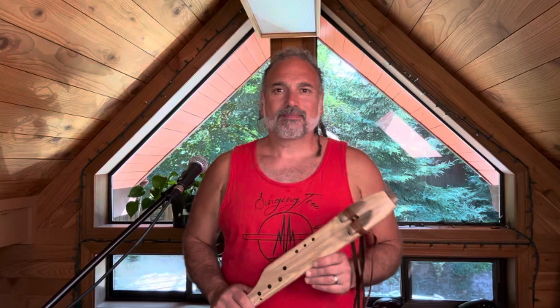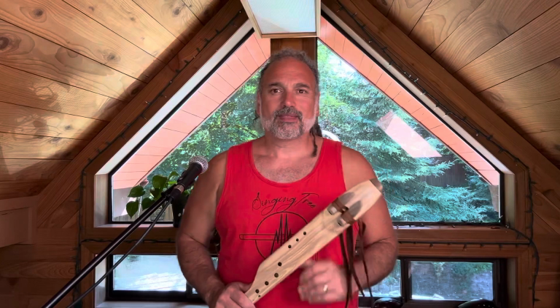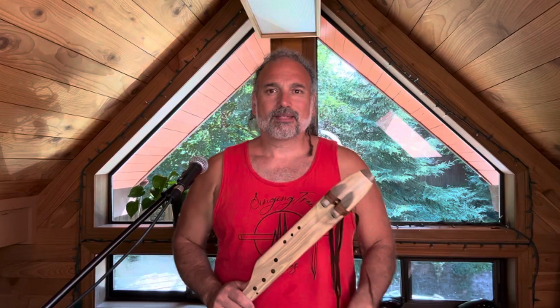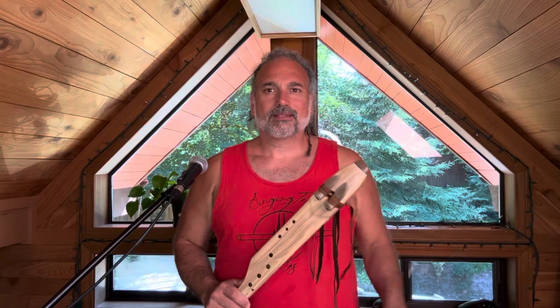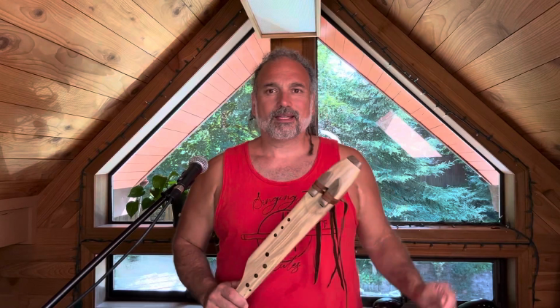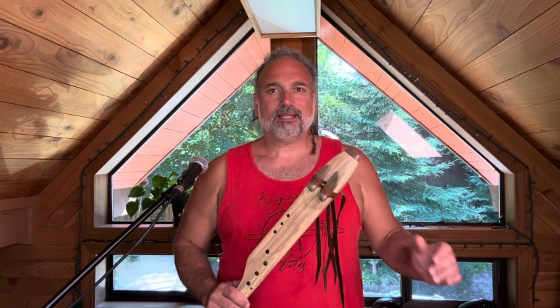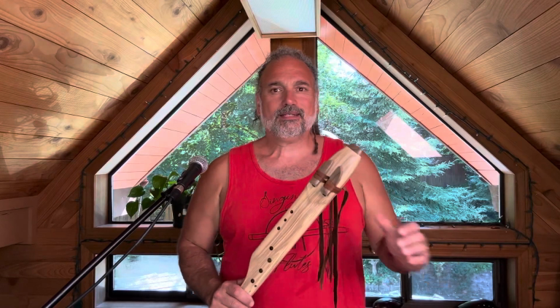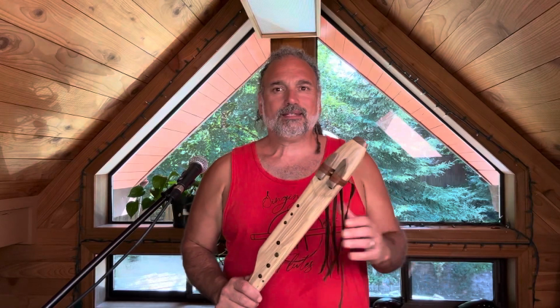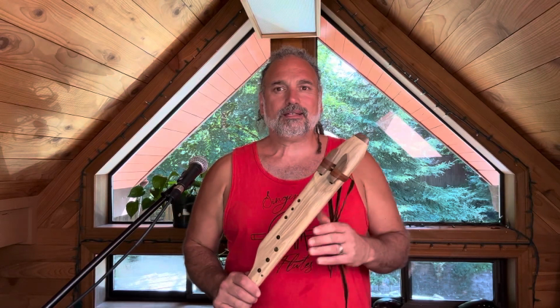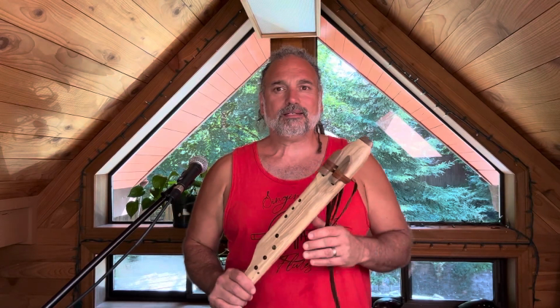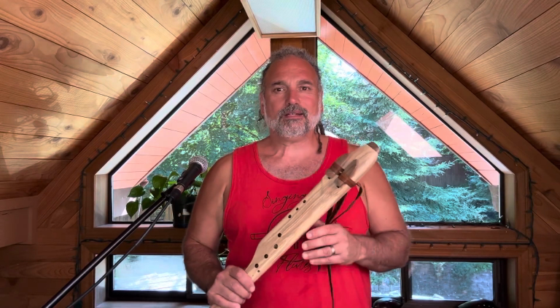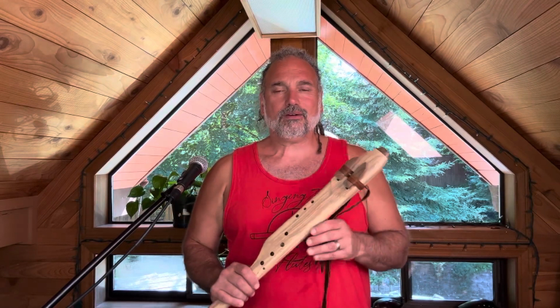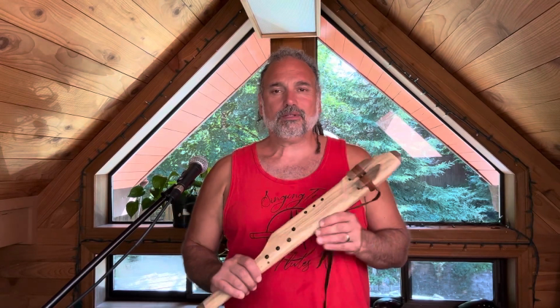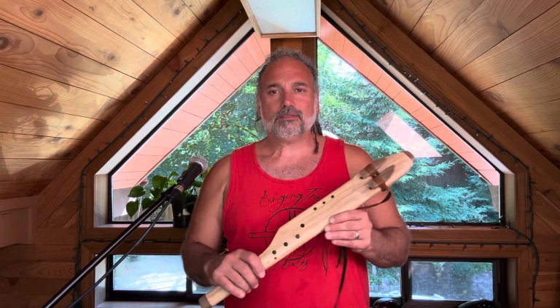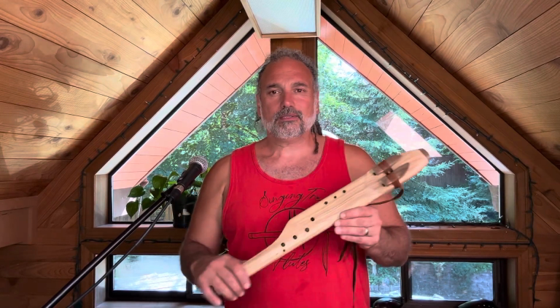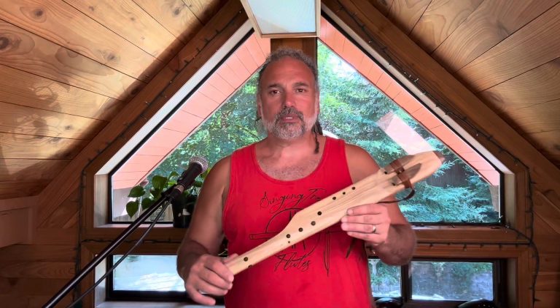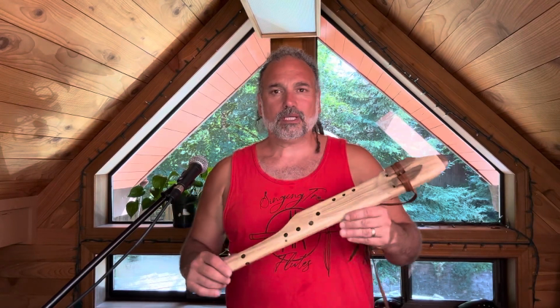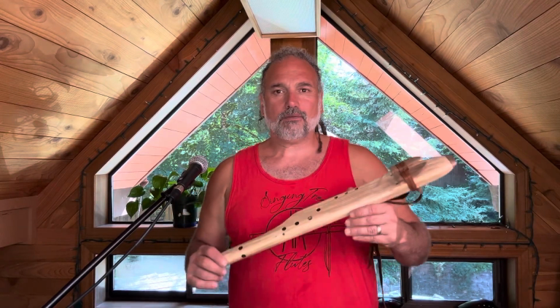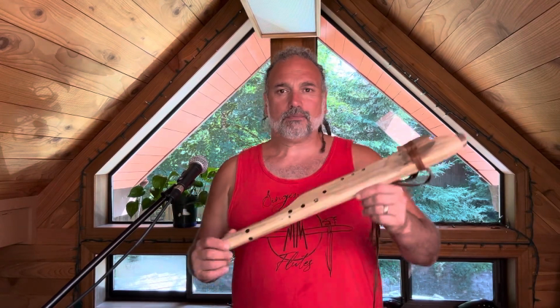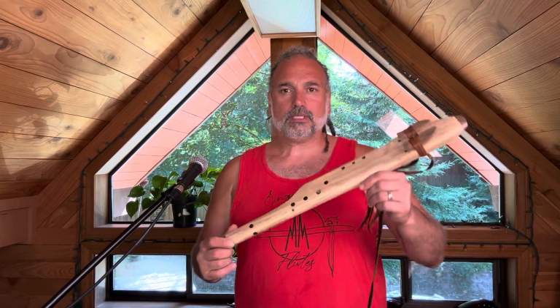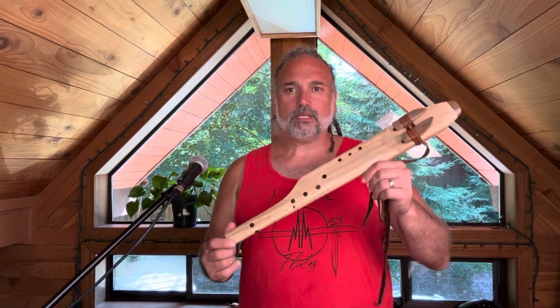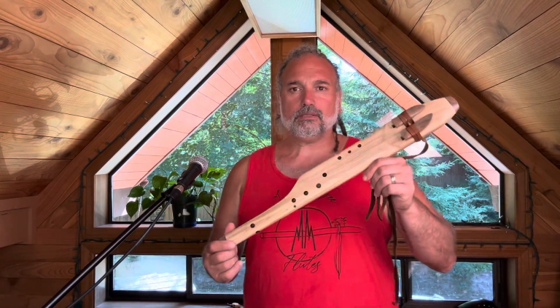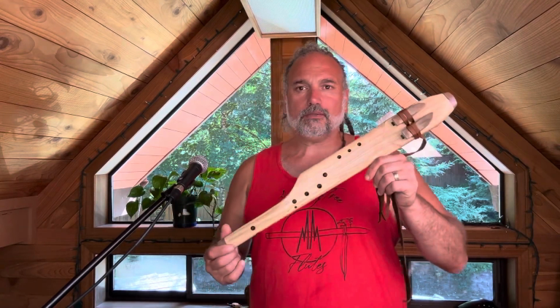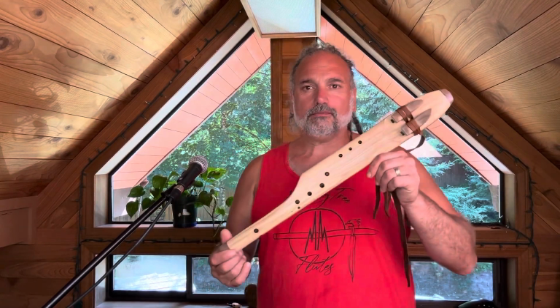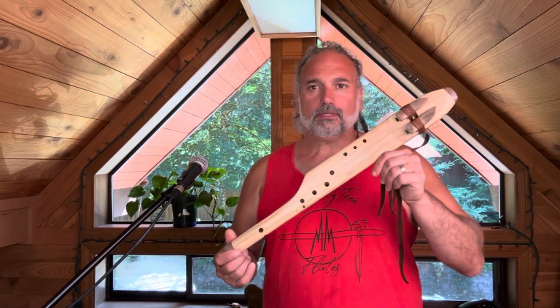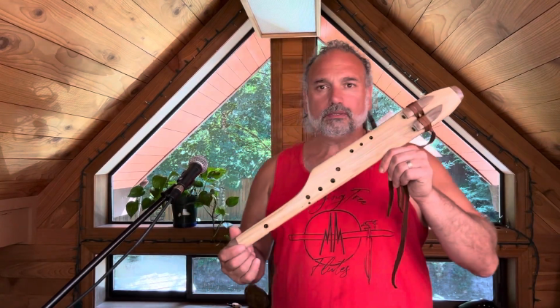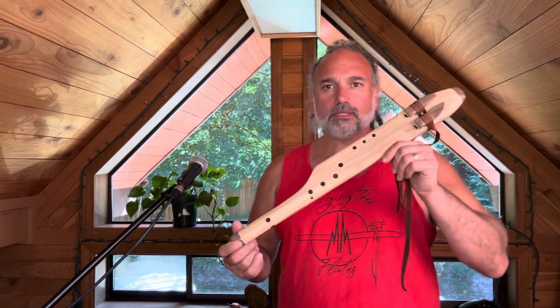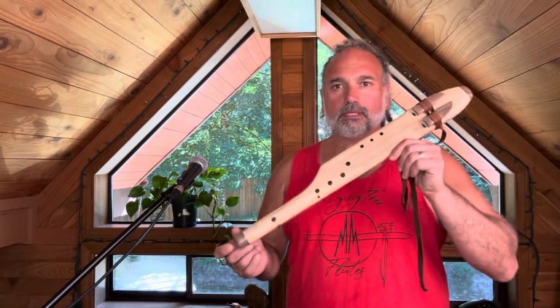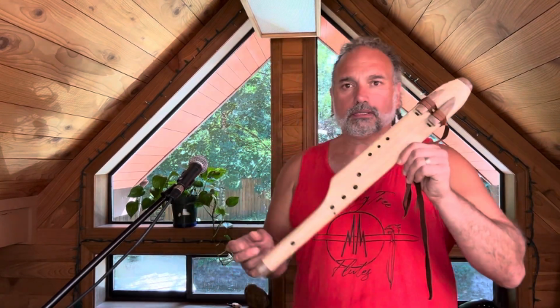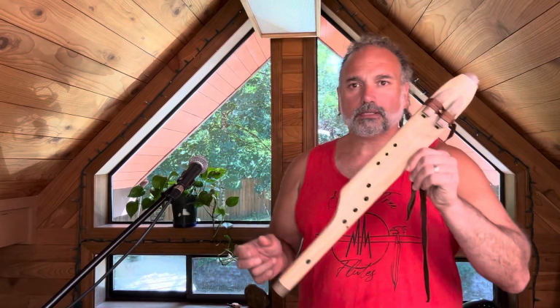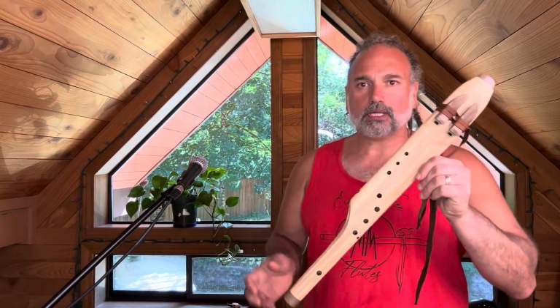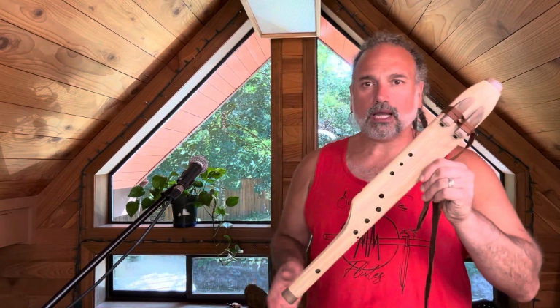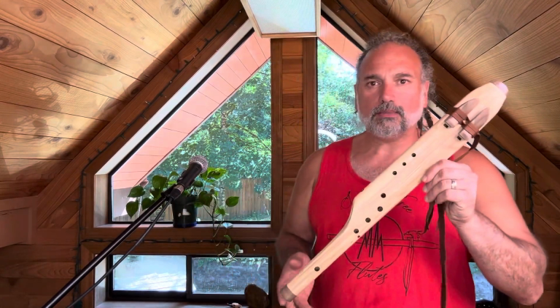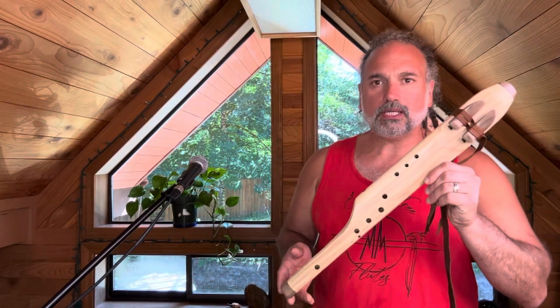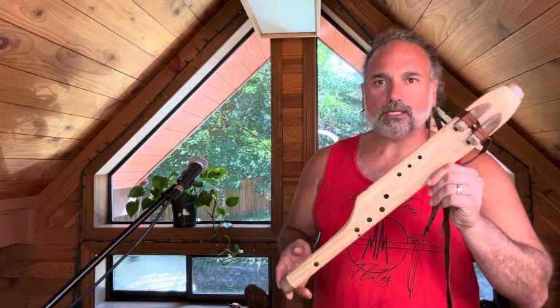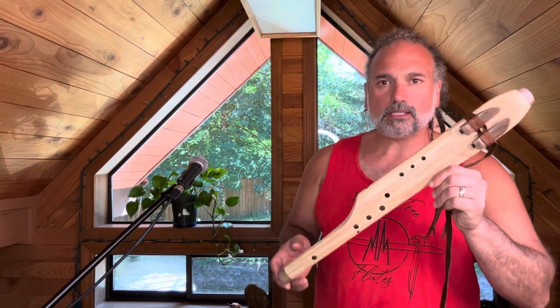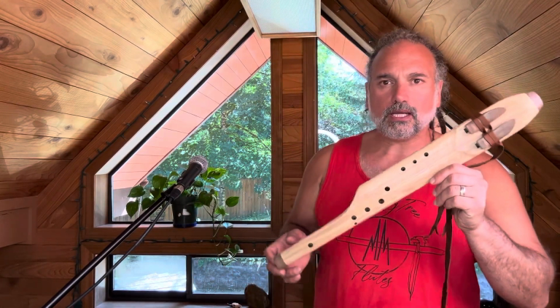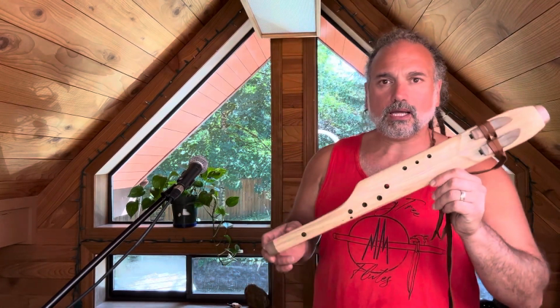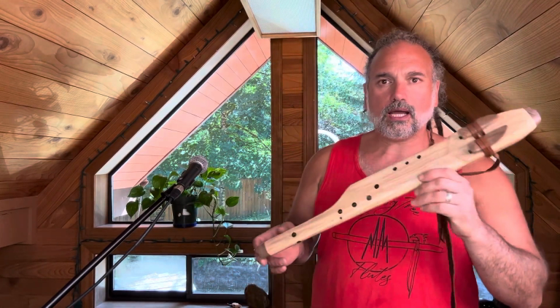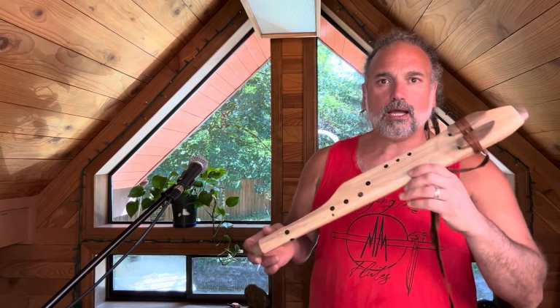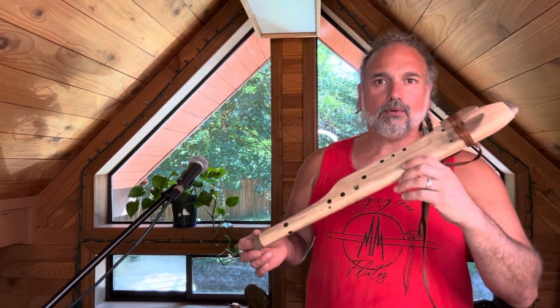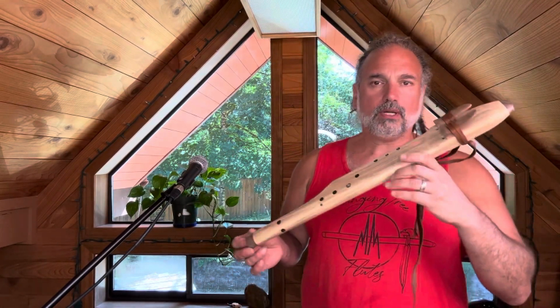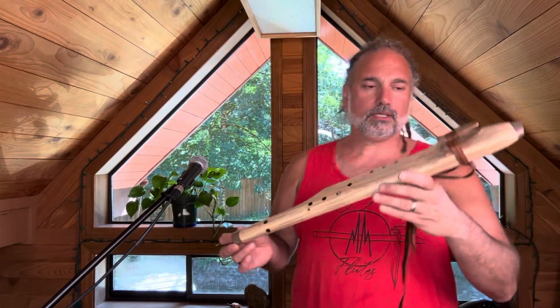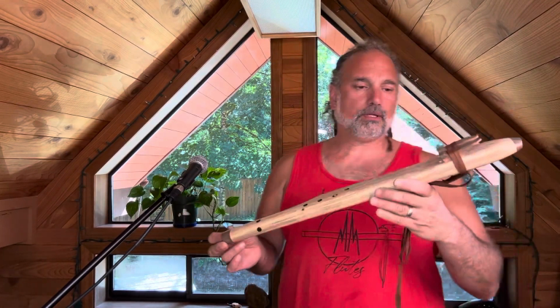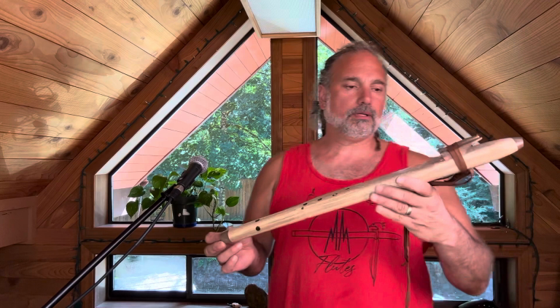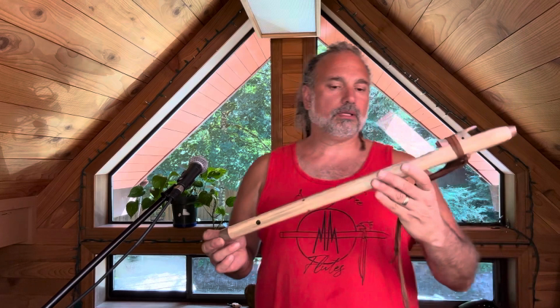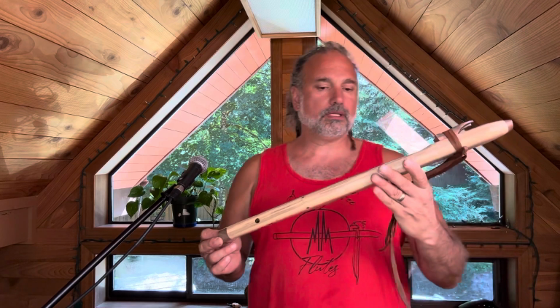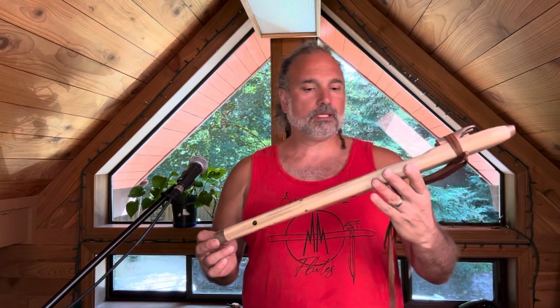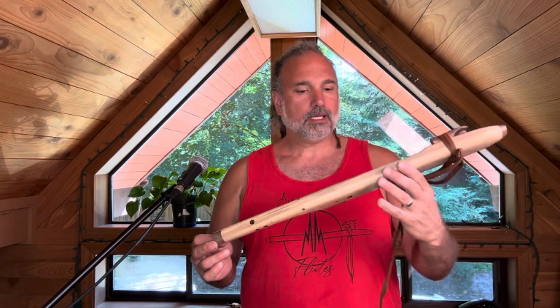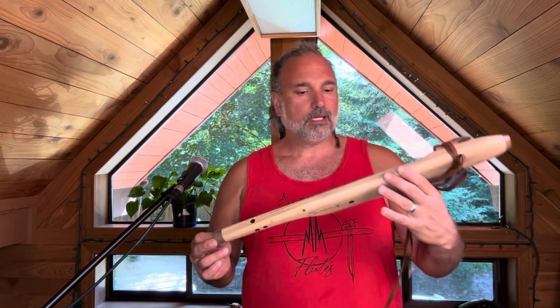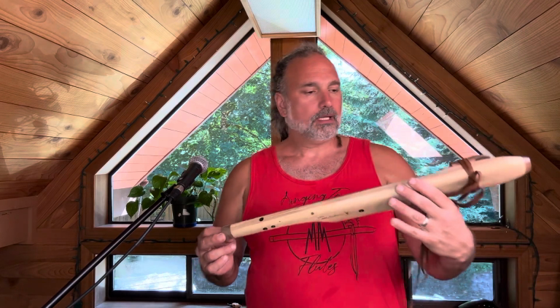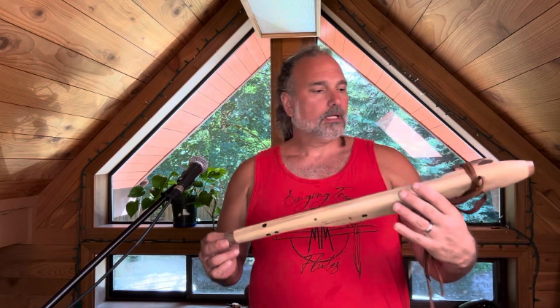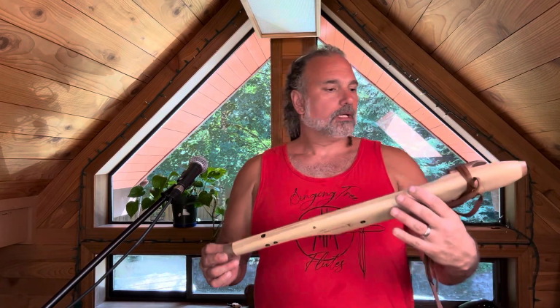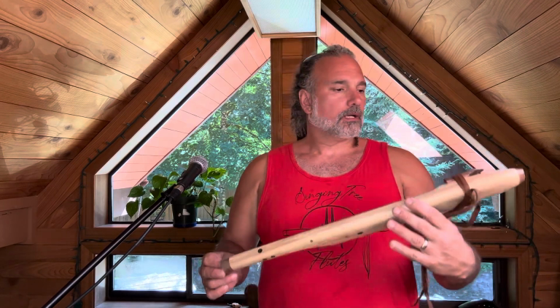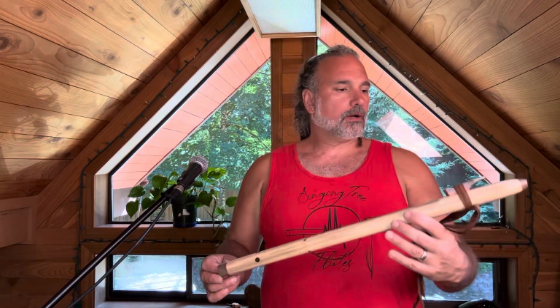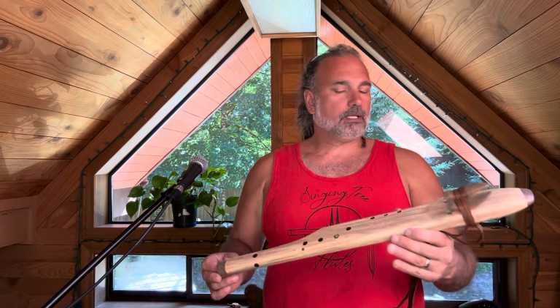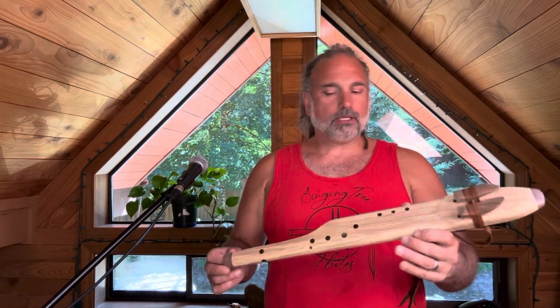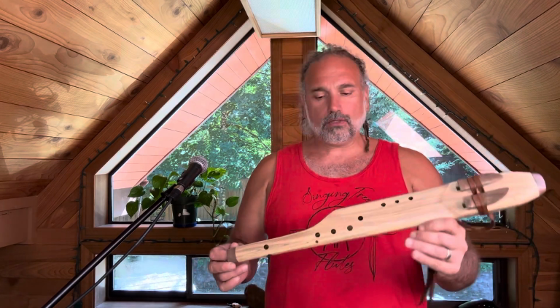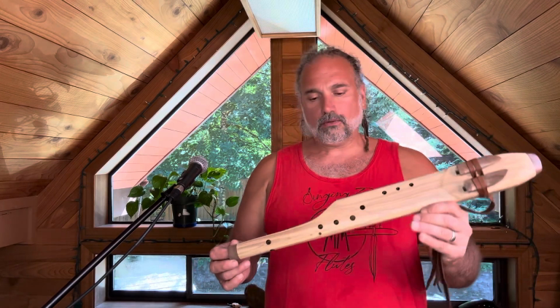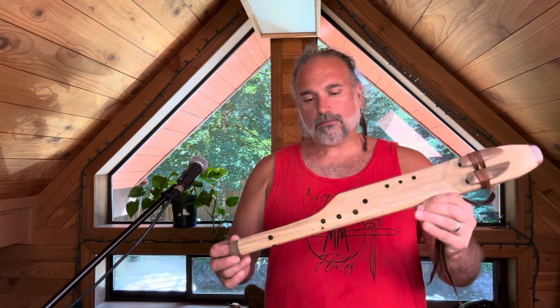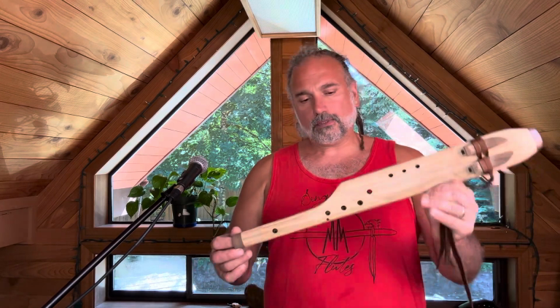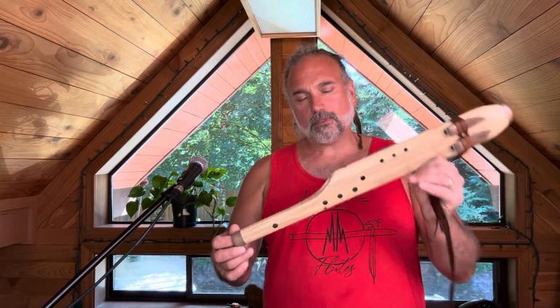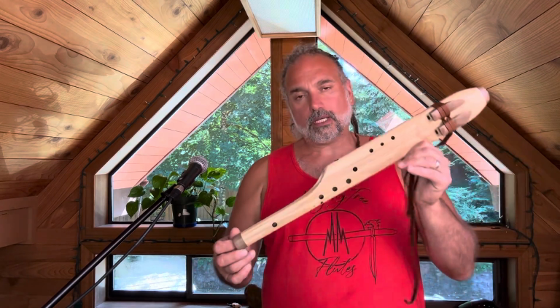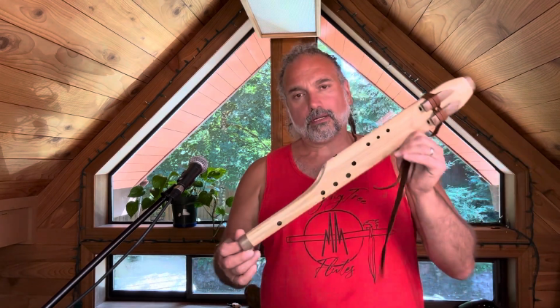Hey, how's it going? It's Miguel from Singing Tree Flutes, chiming in to say hi. I want to show you this crazy cool flute here.